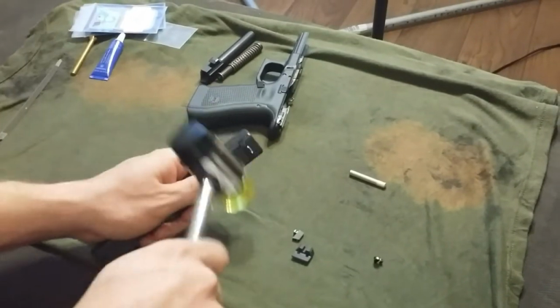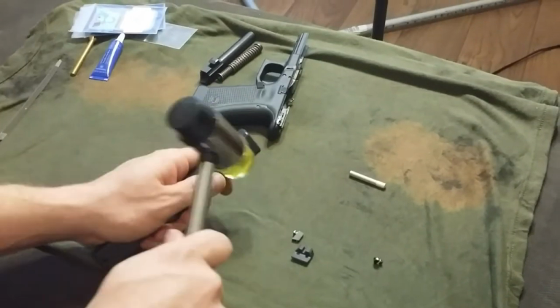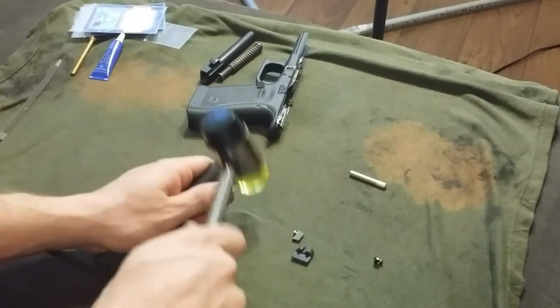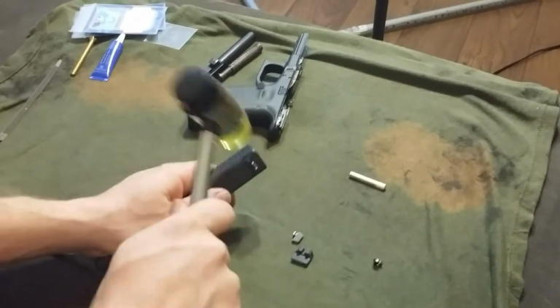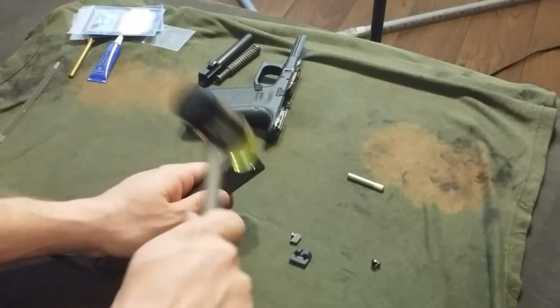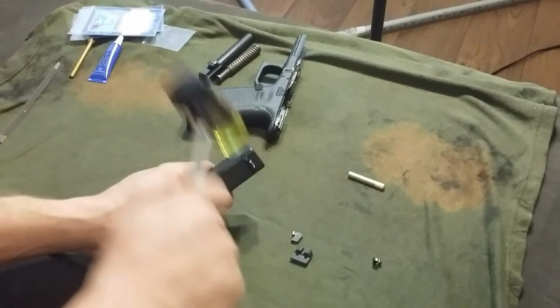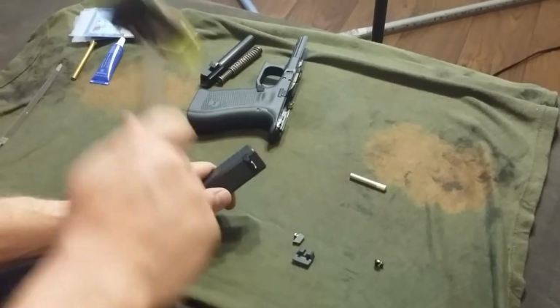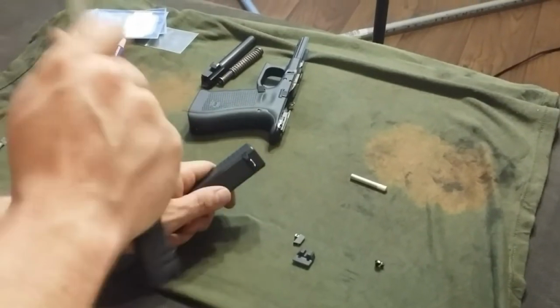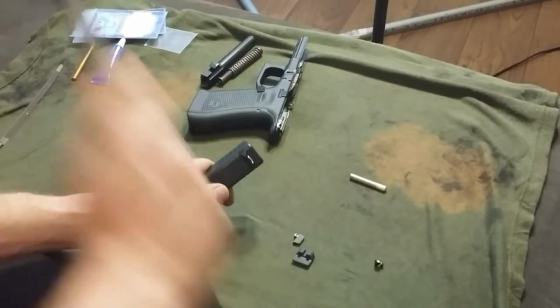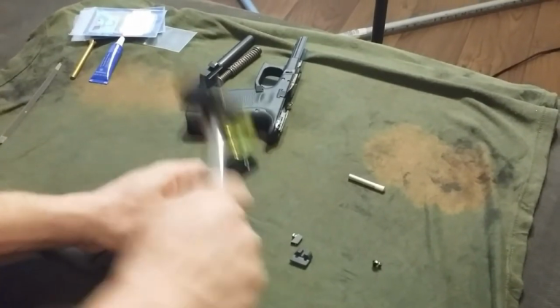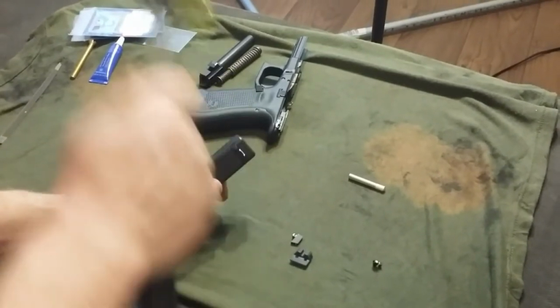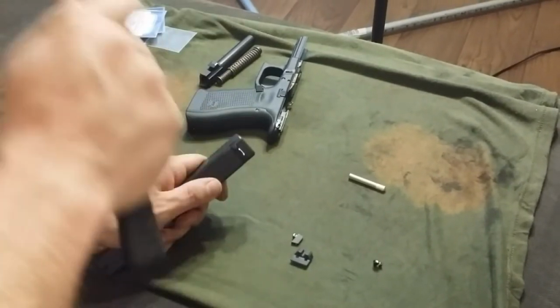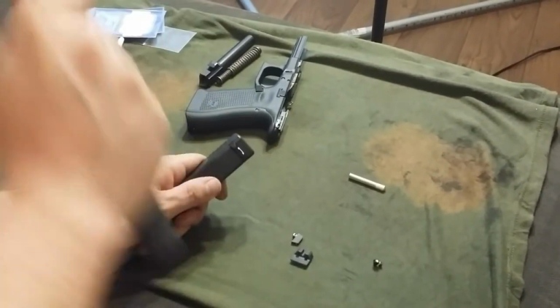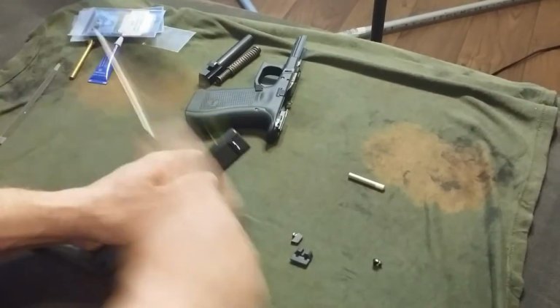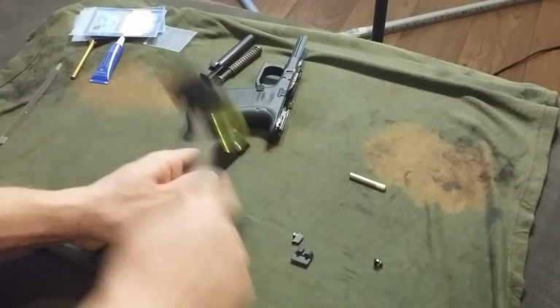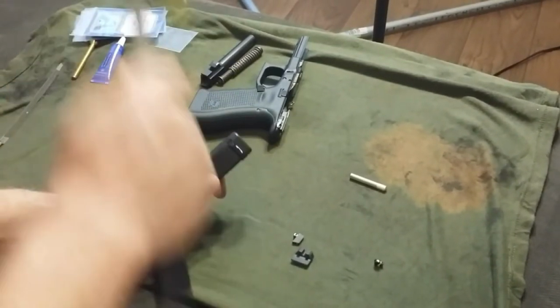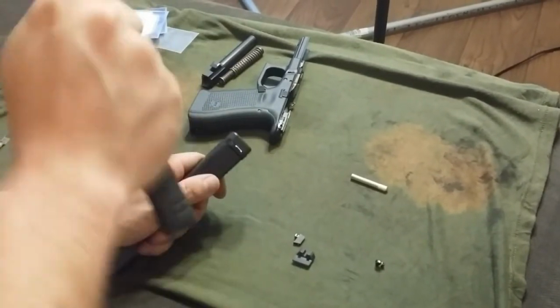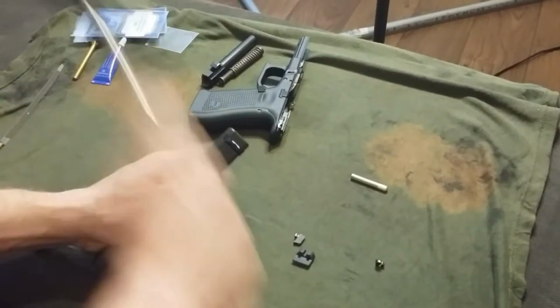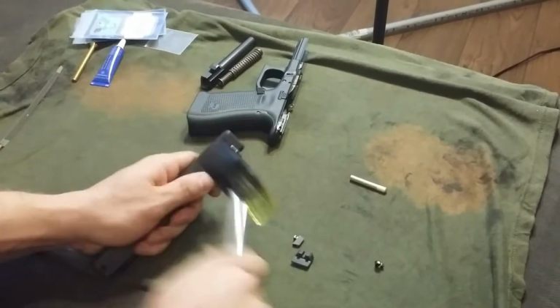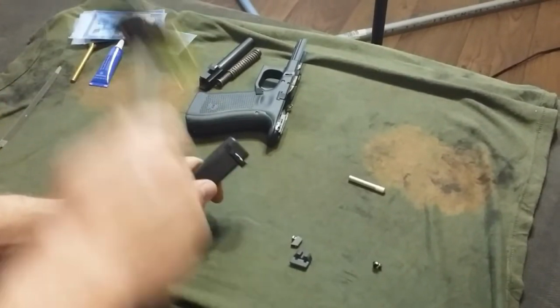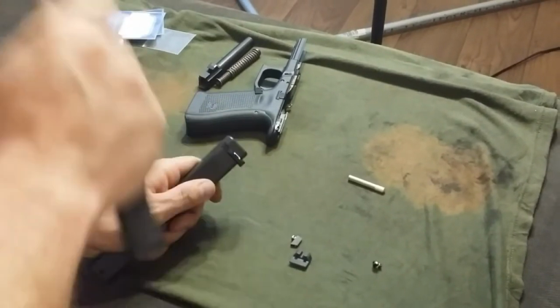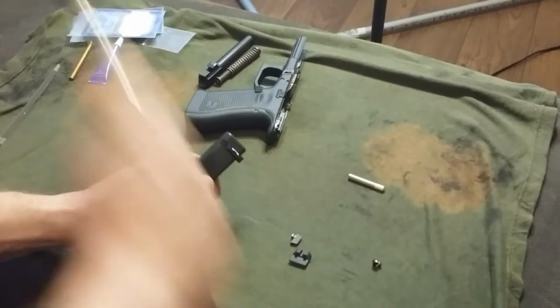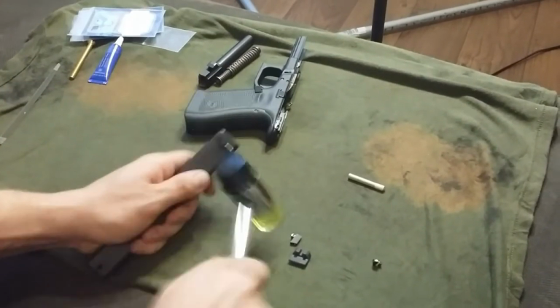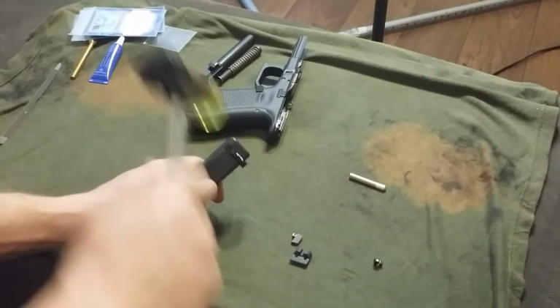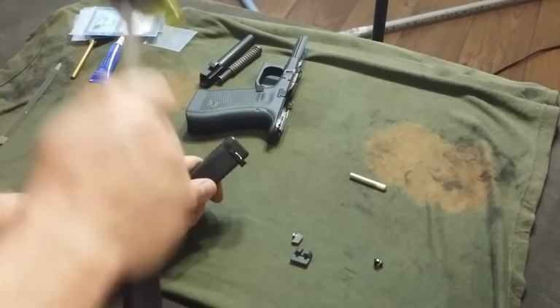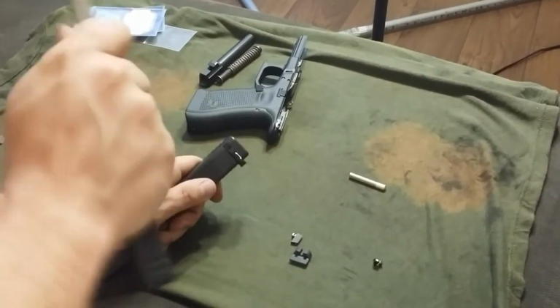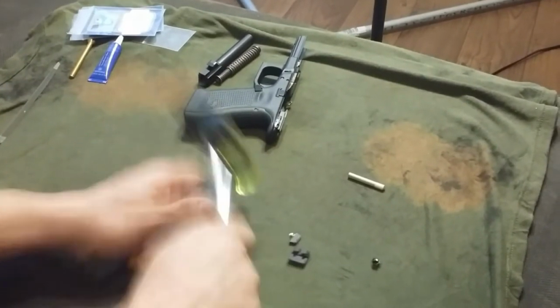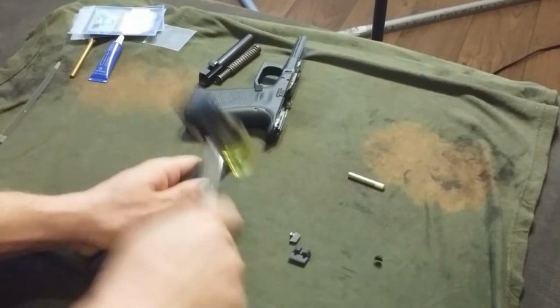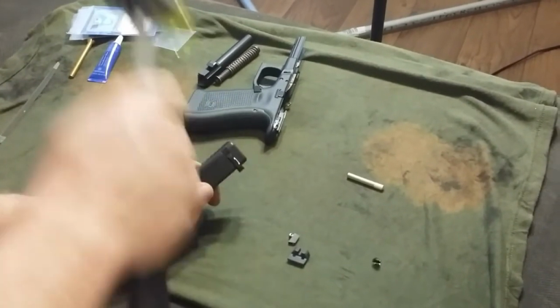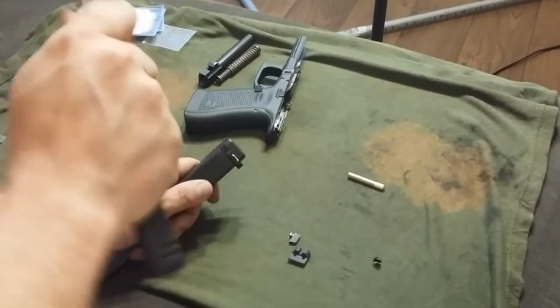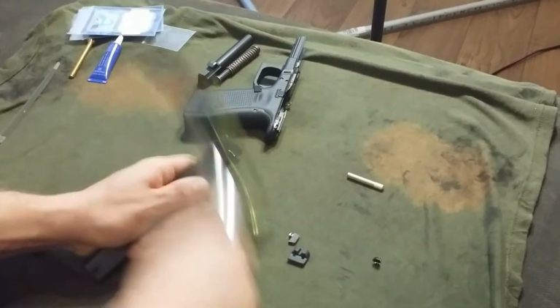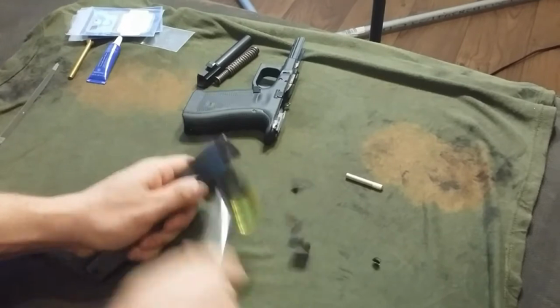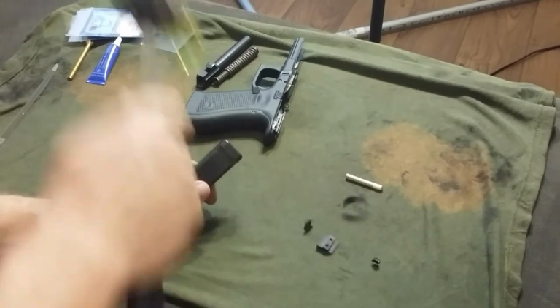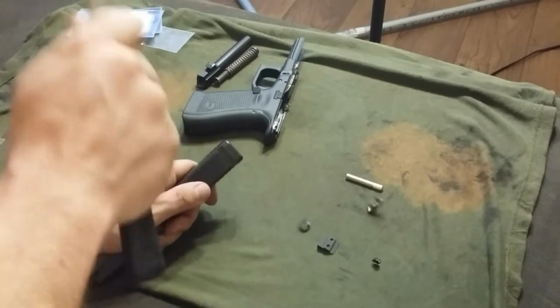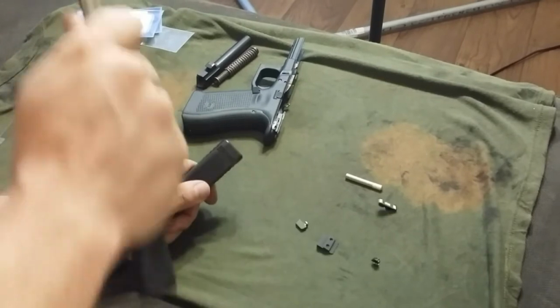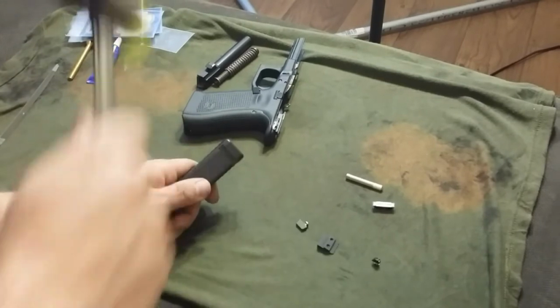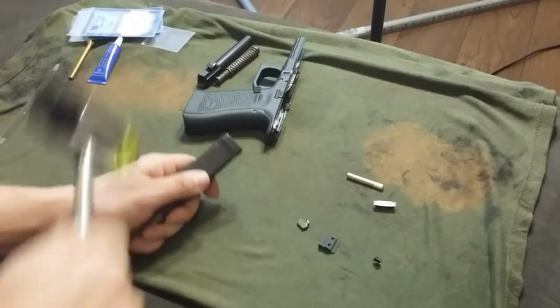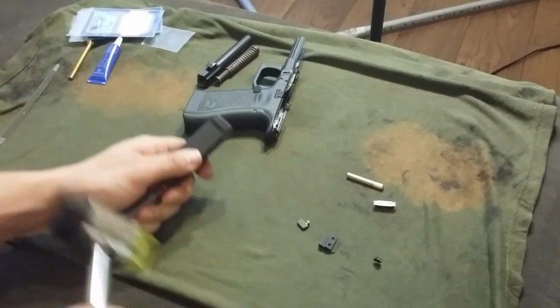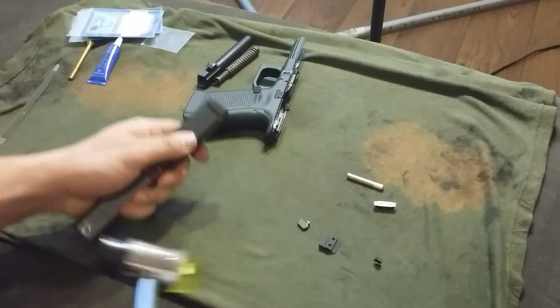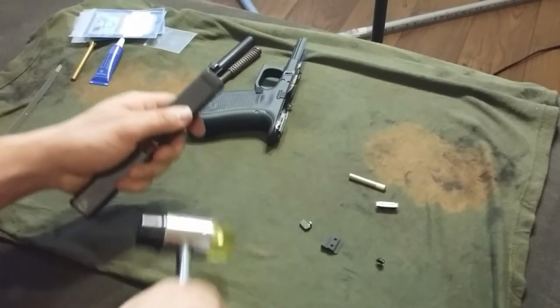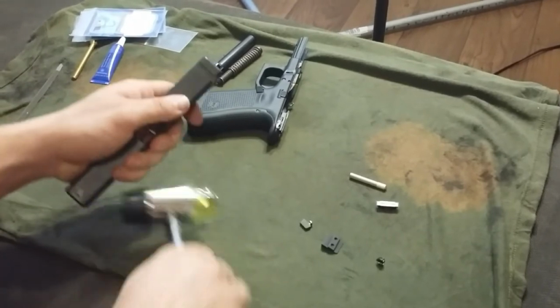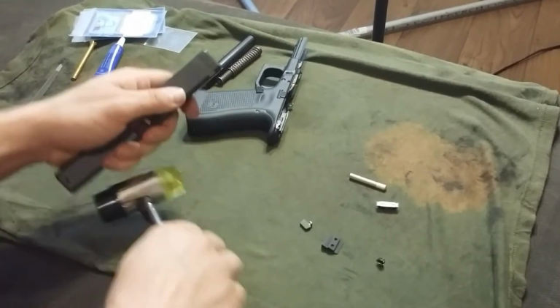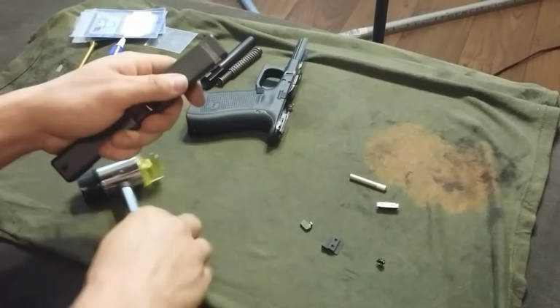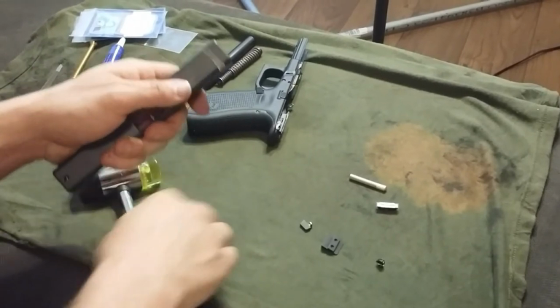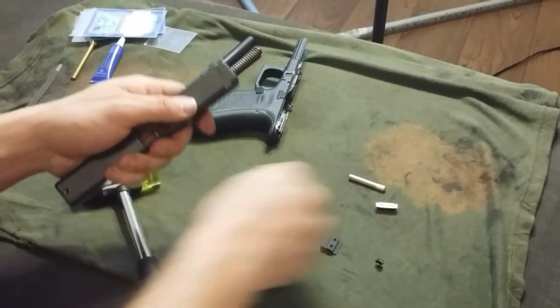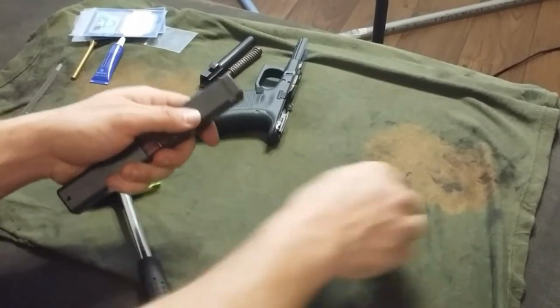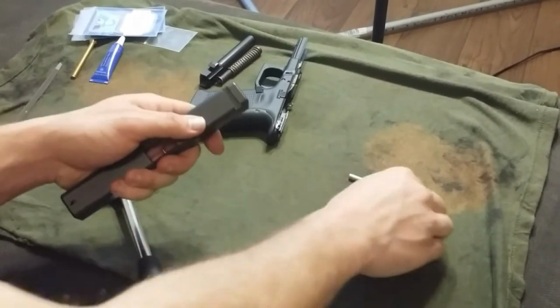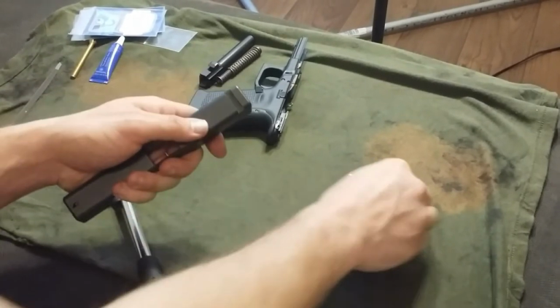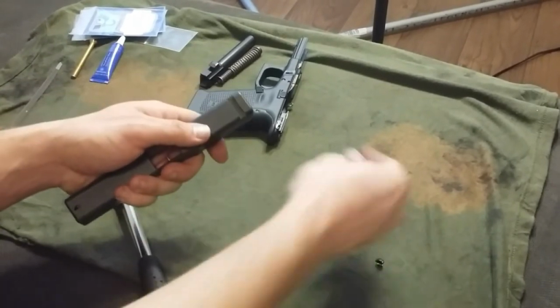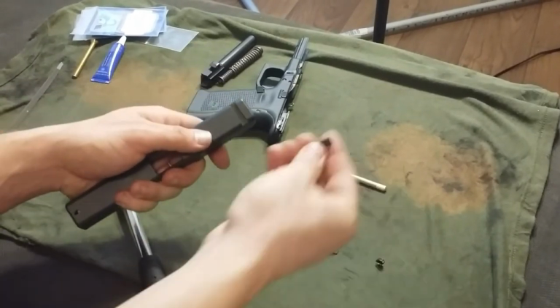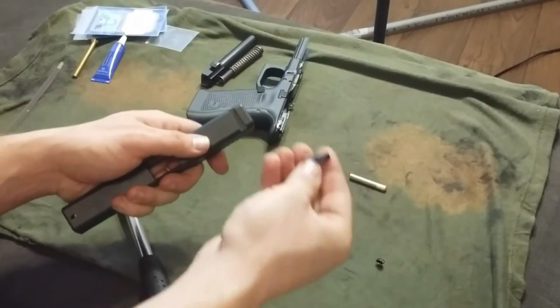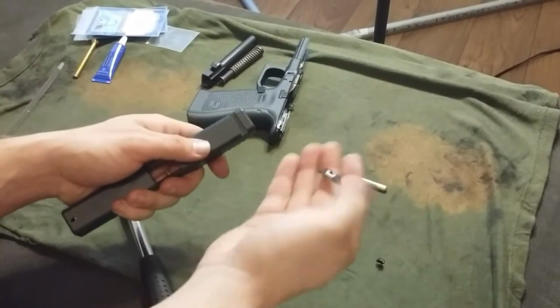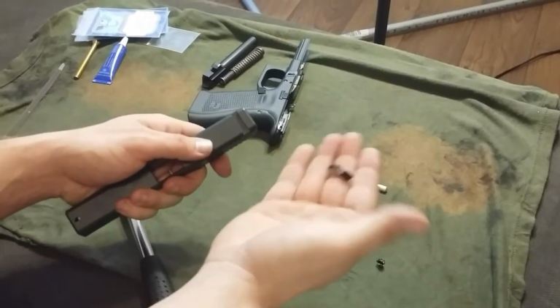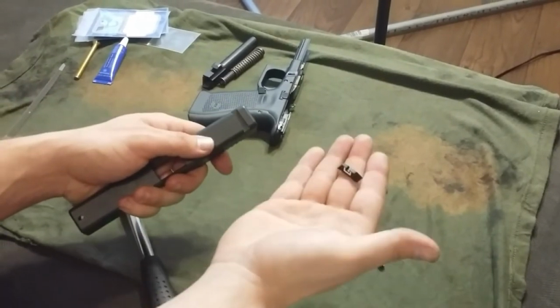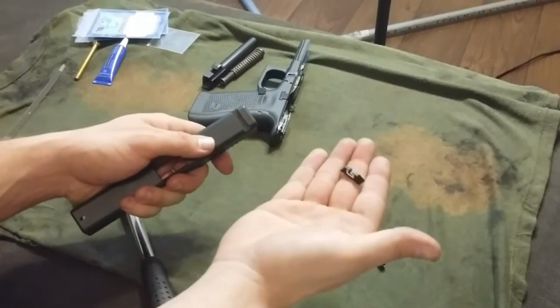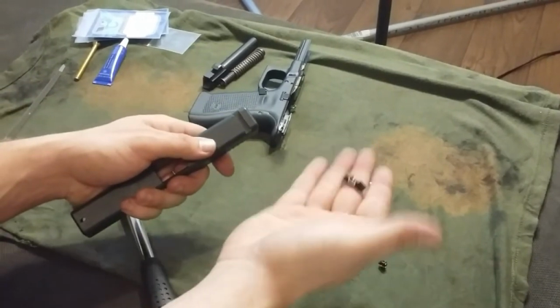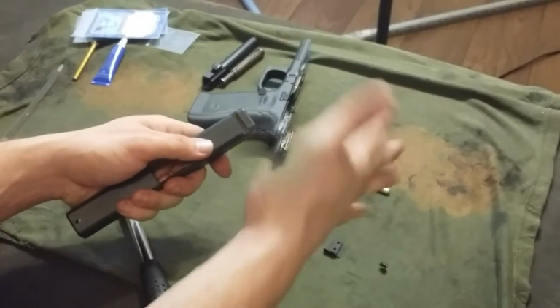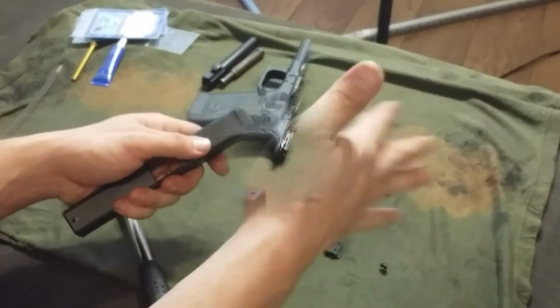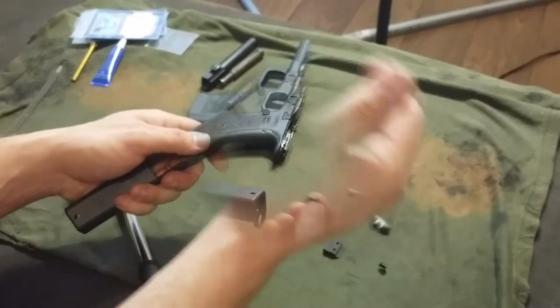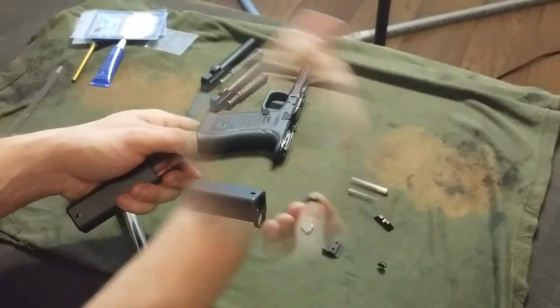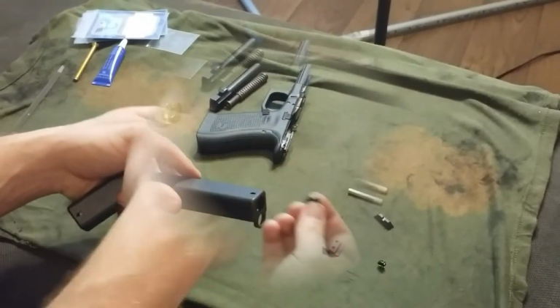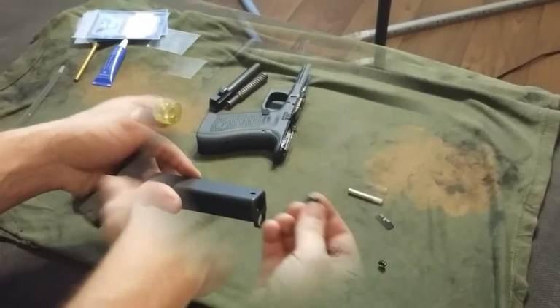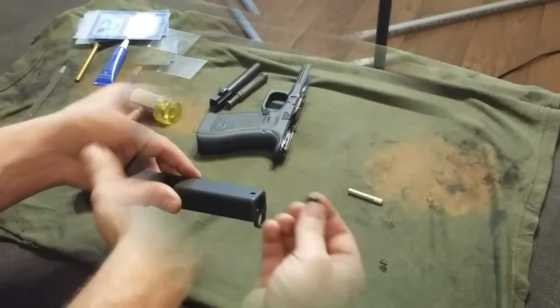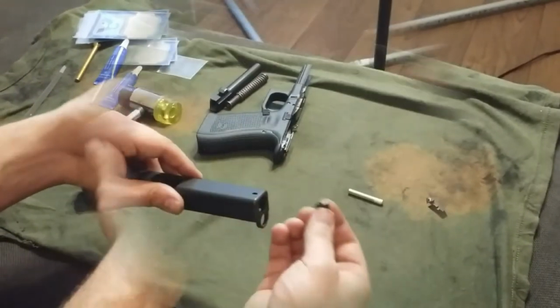For the old rear sight, just a couple of wacks with a little mallet. I used one with a plastic tip so I wouldn't mar anything up.